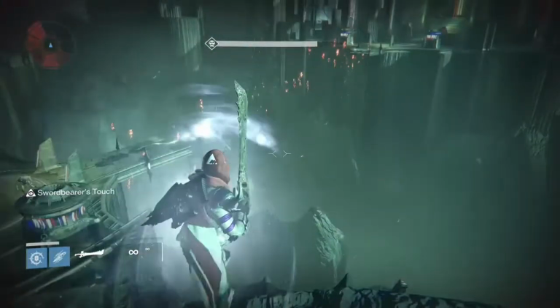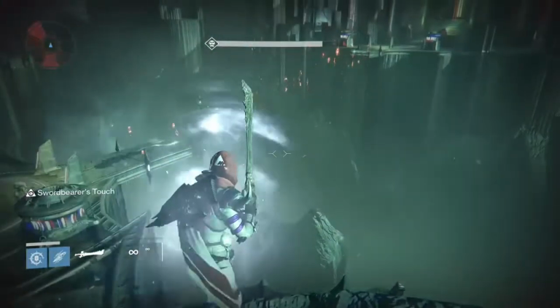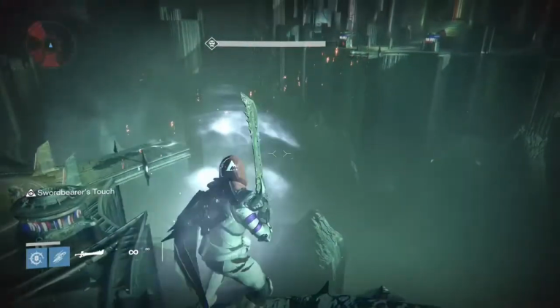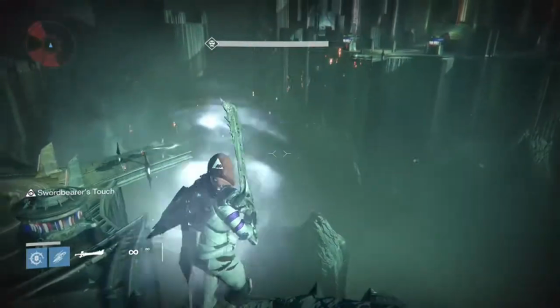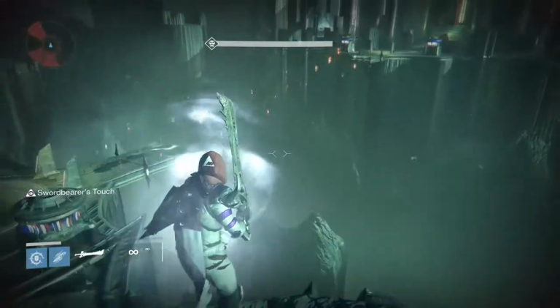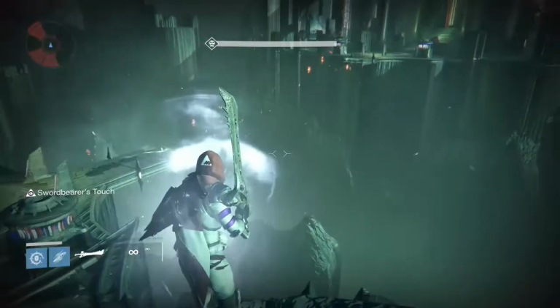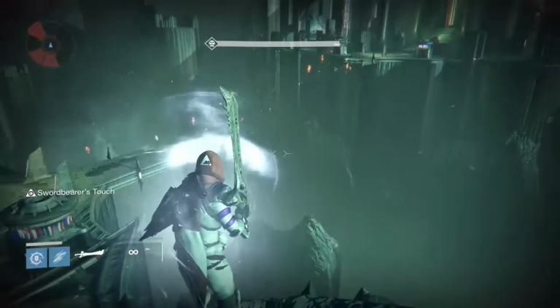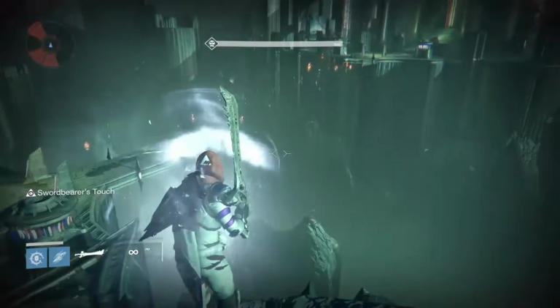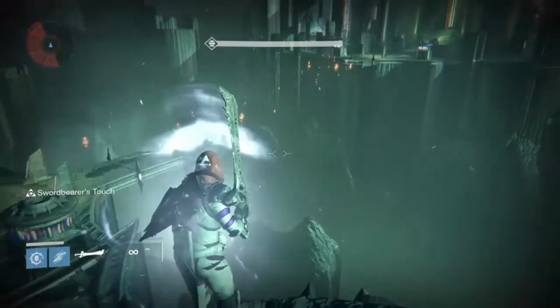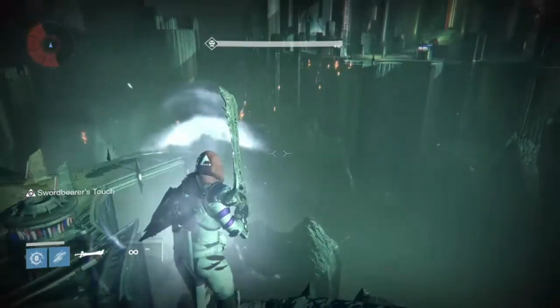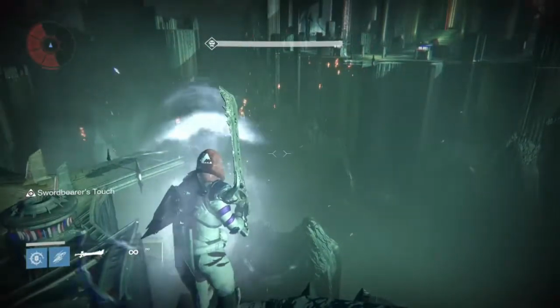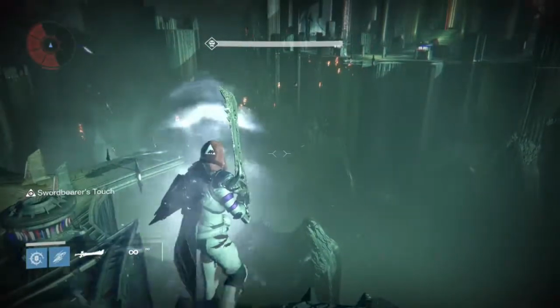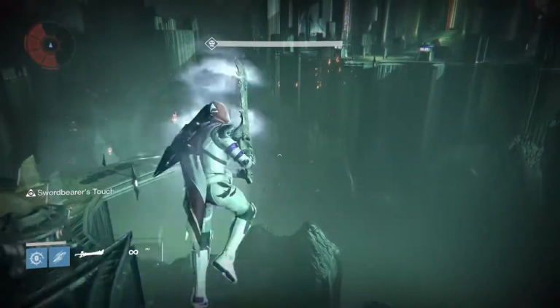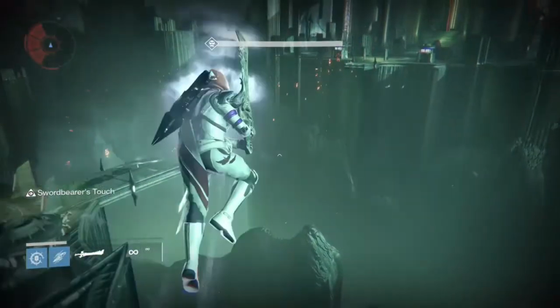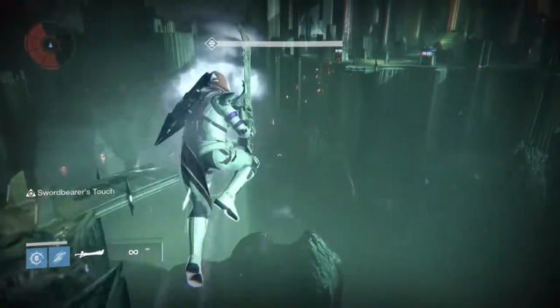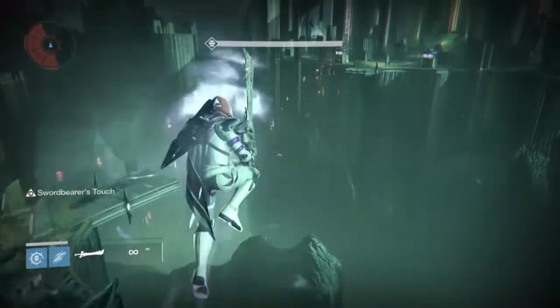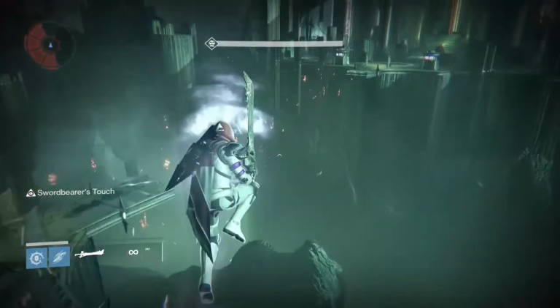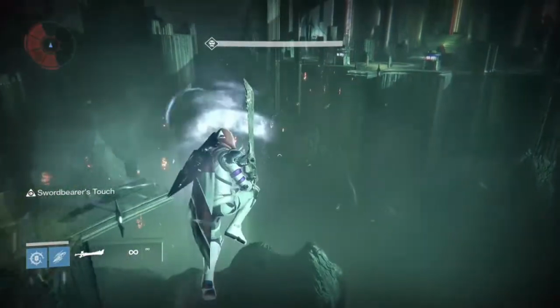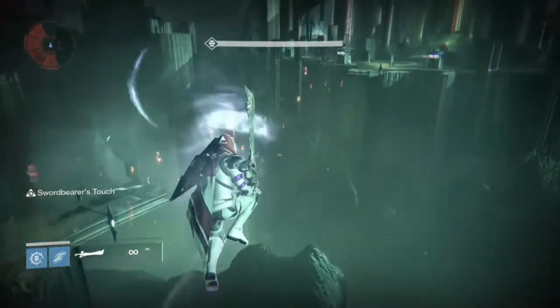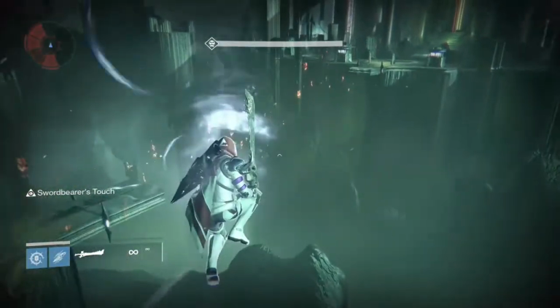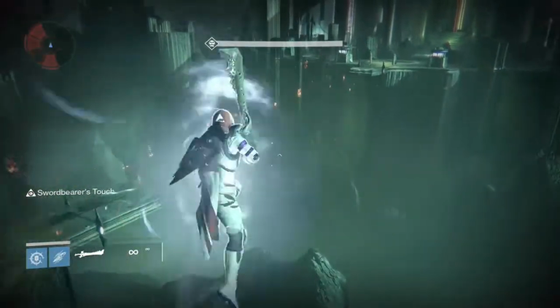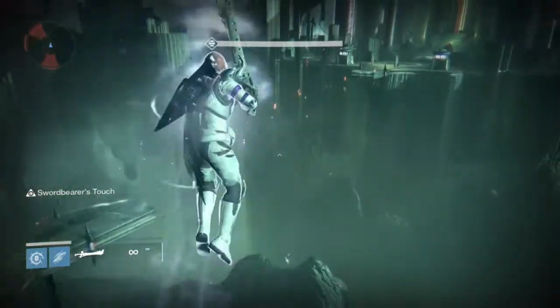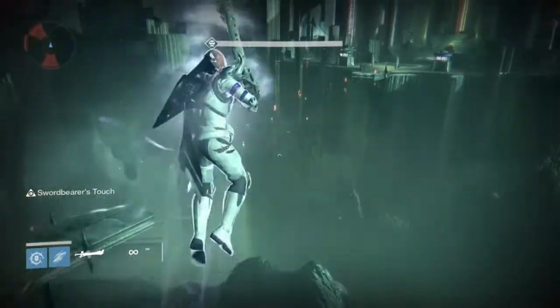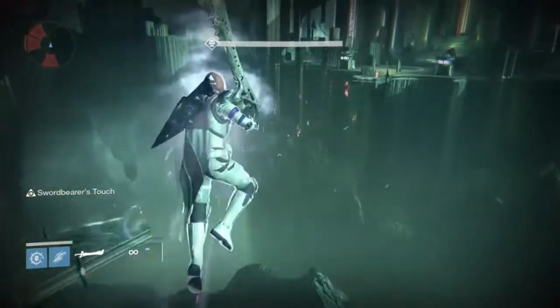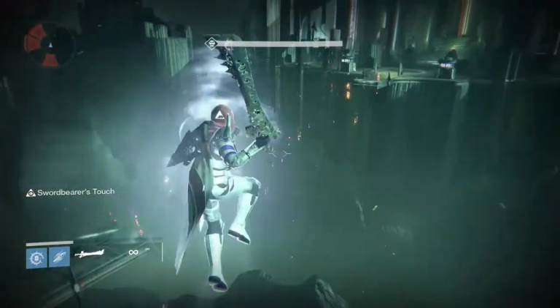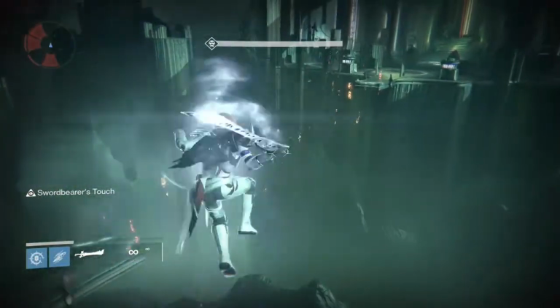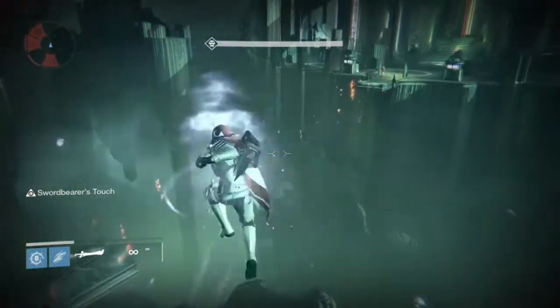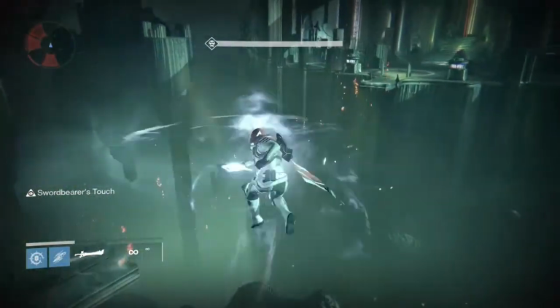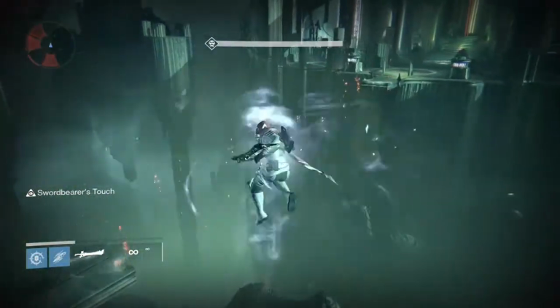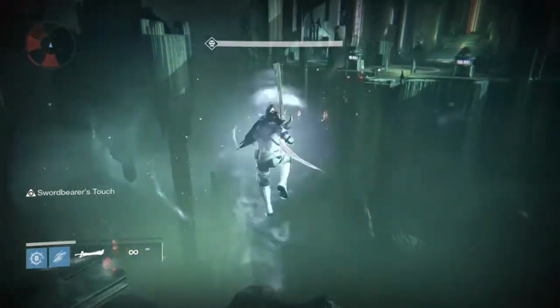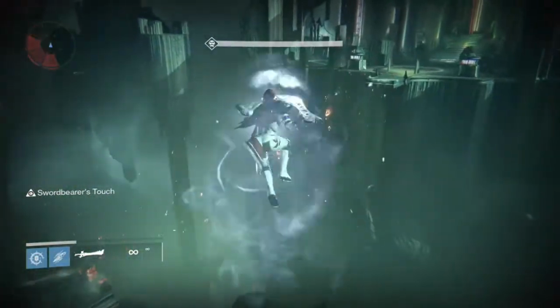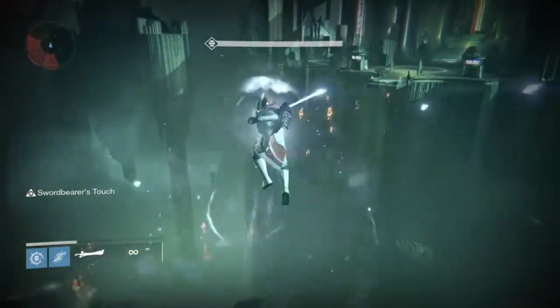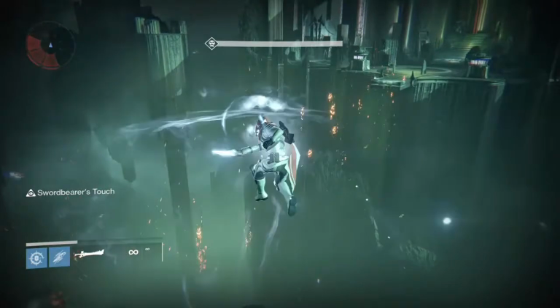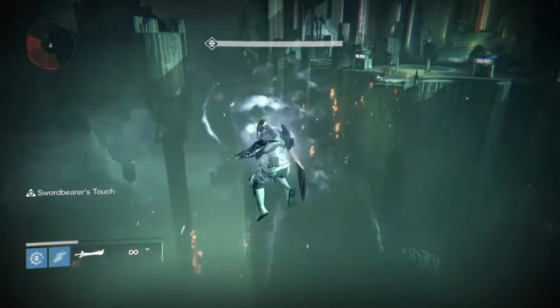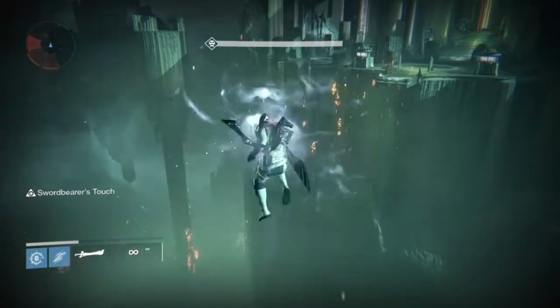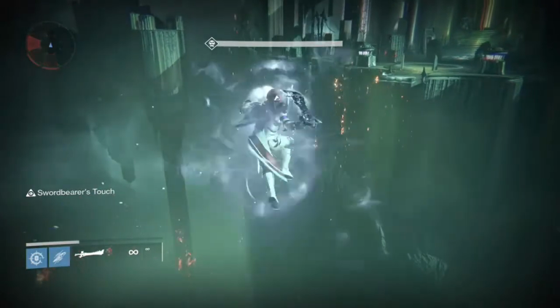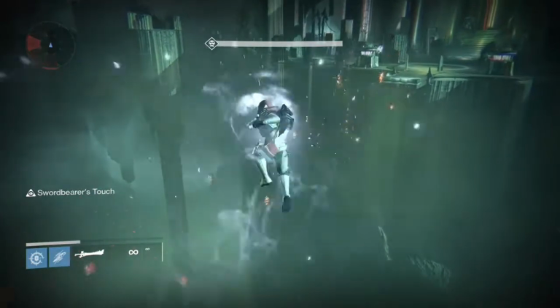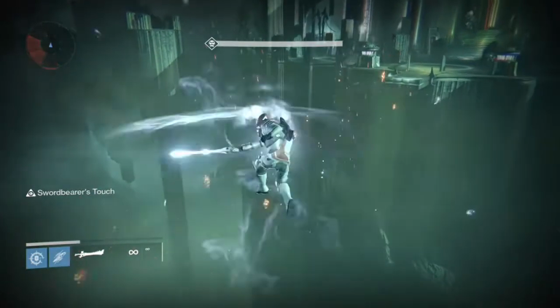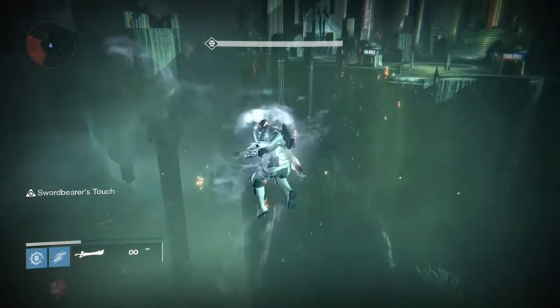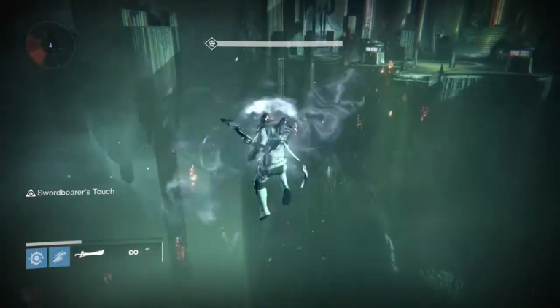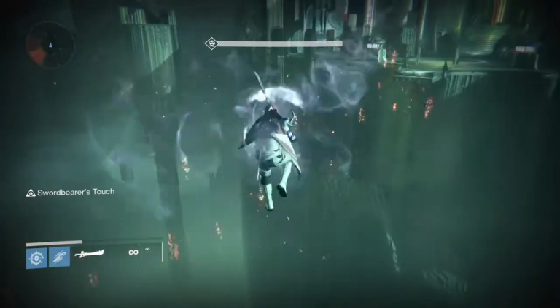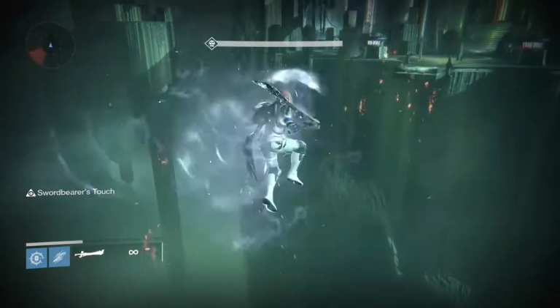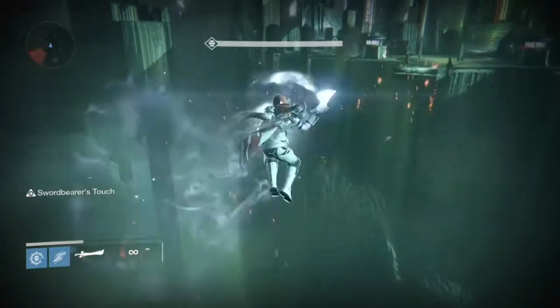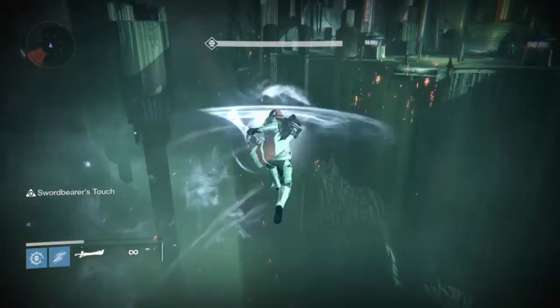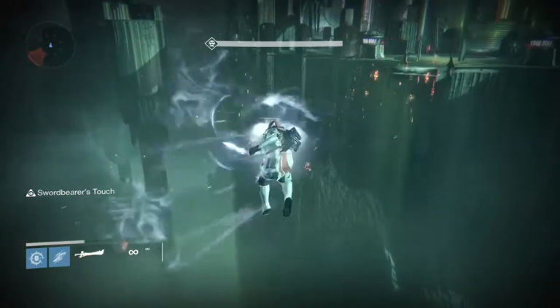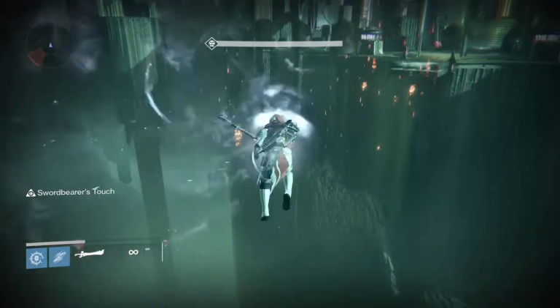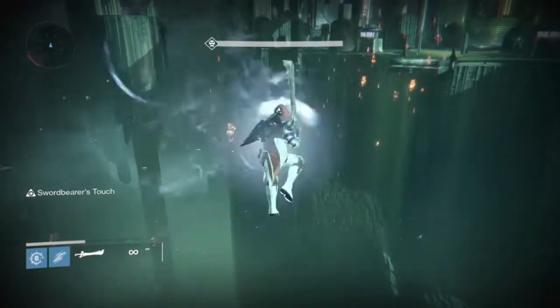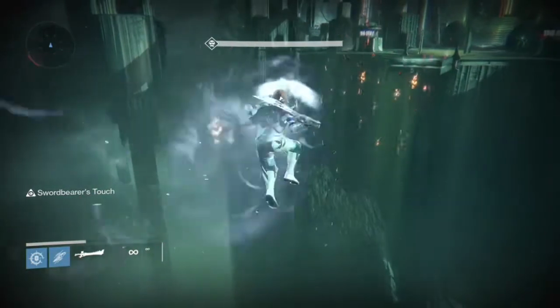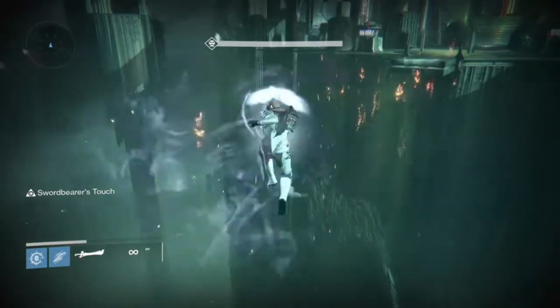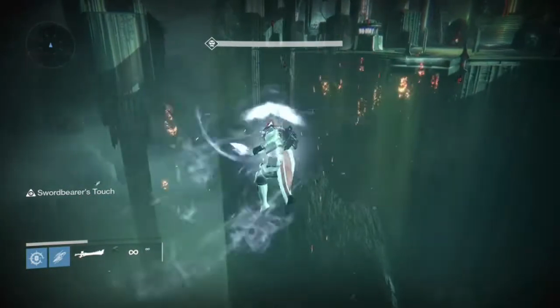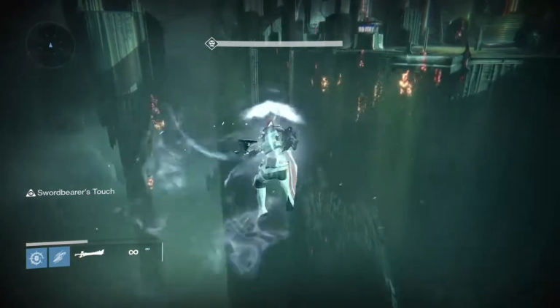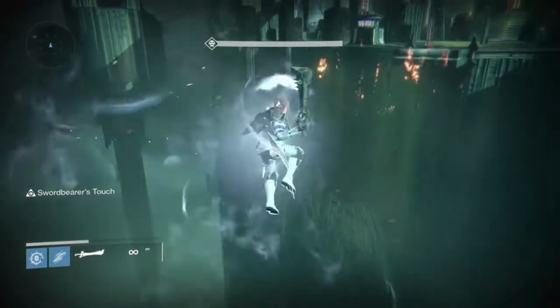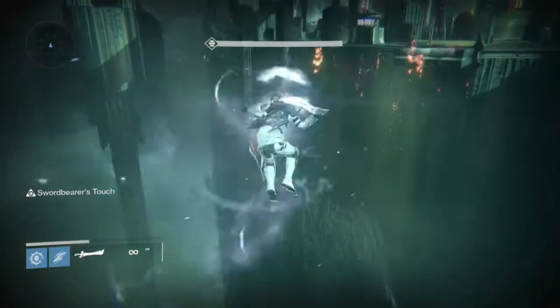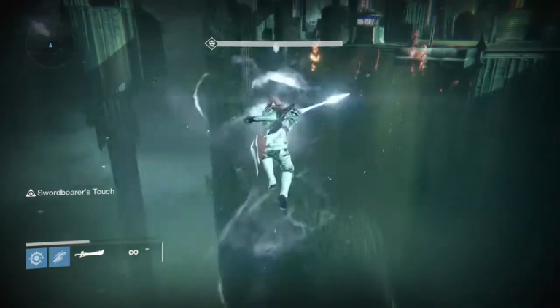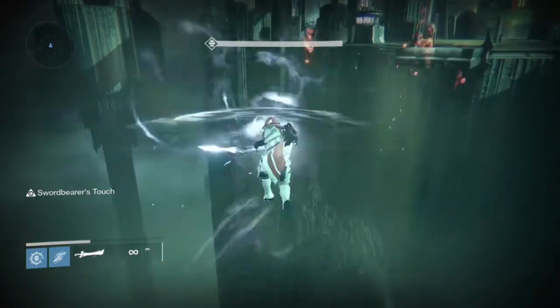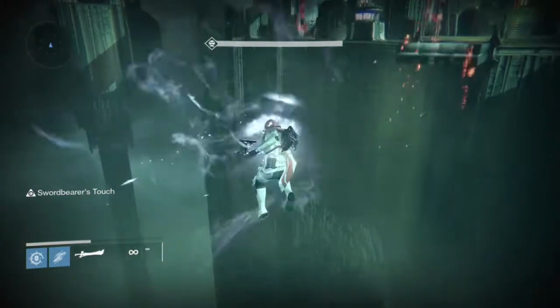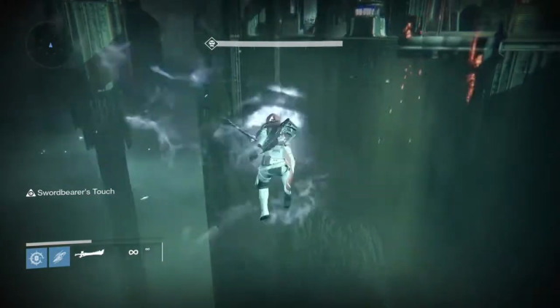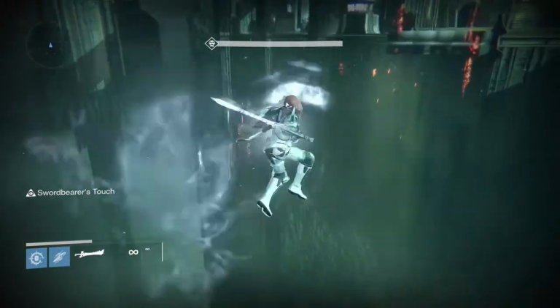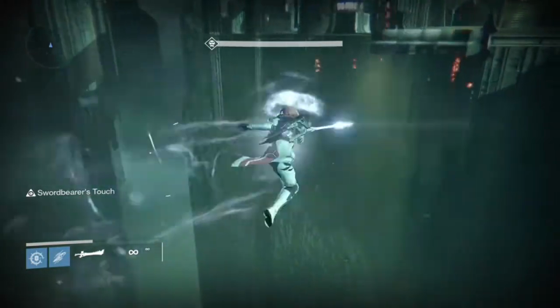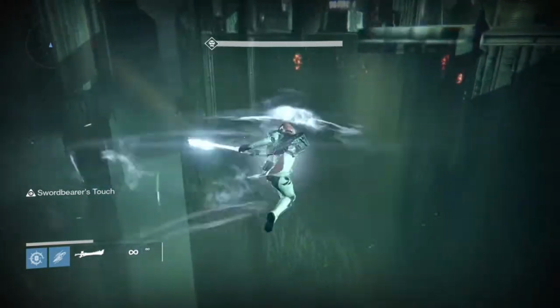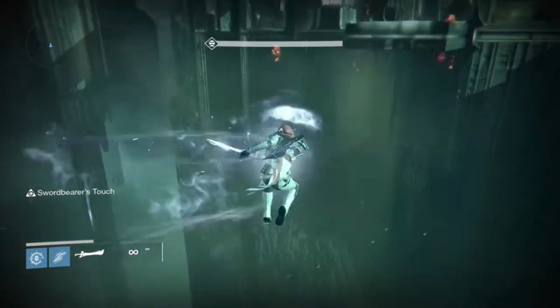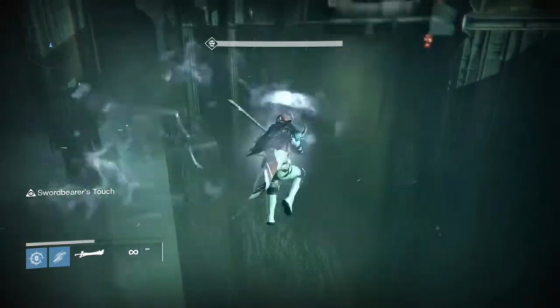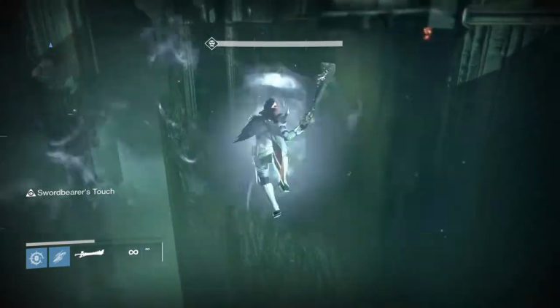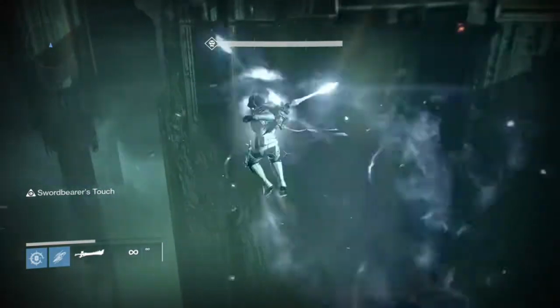So what we're going to do here is jump the bridge on a Hunter. Without Glide, none of that nonsense — we're just going to jump over with the sword.